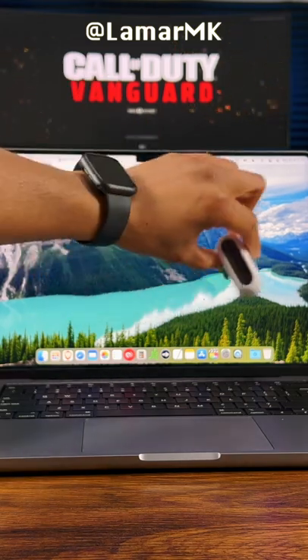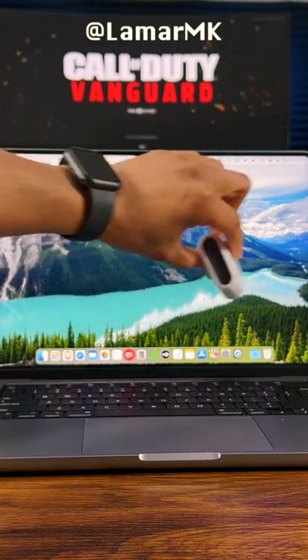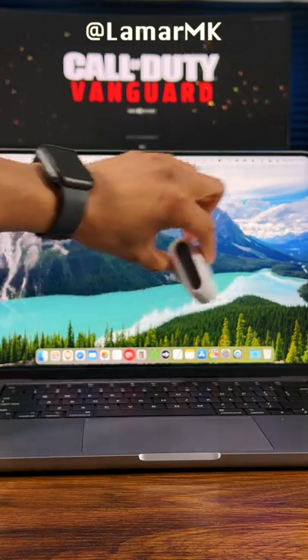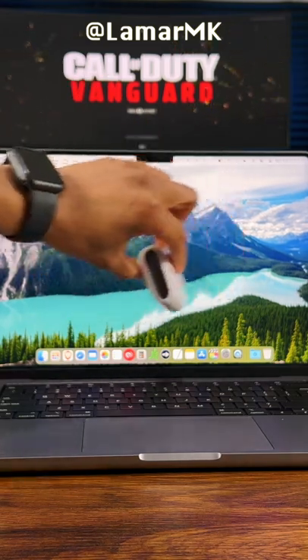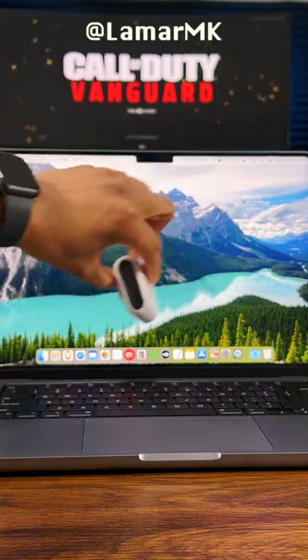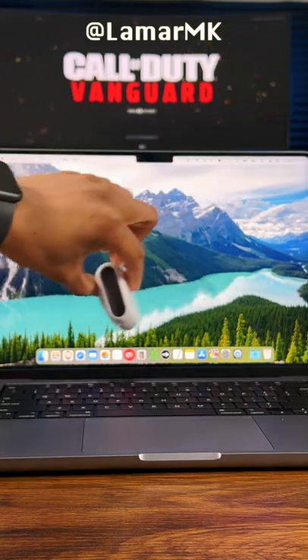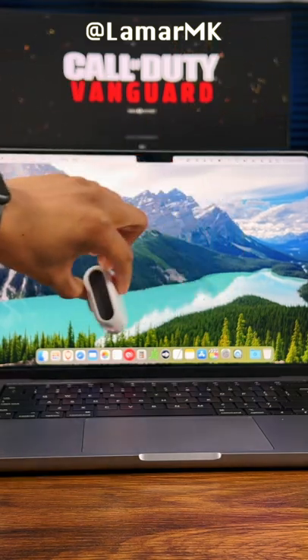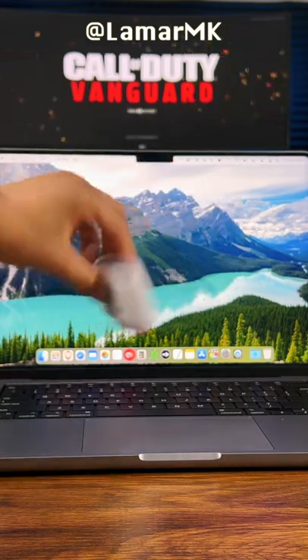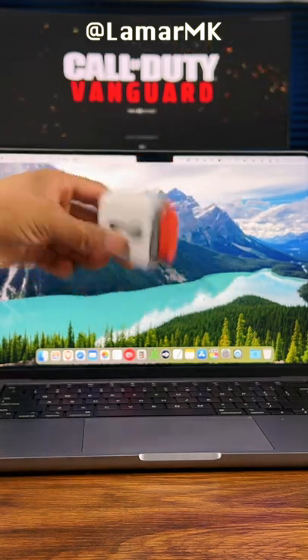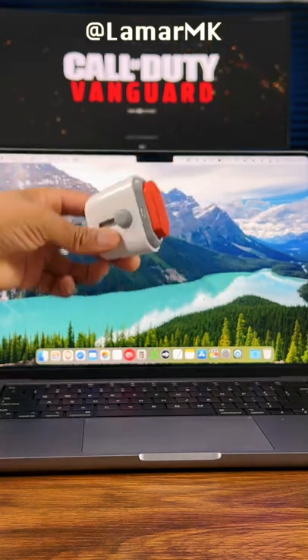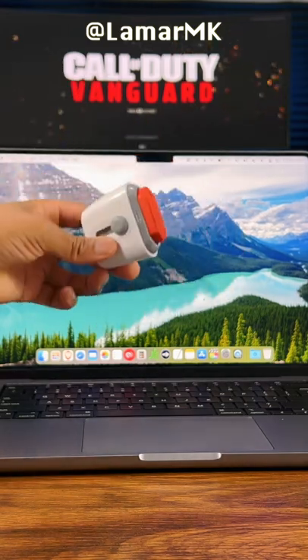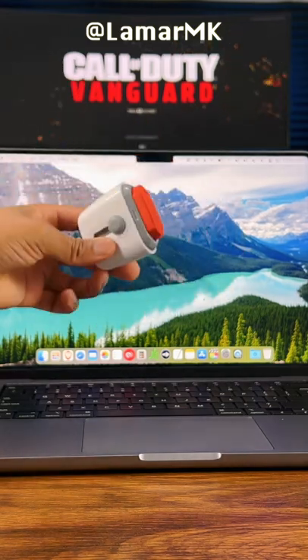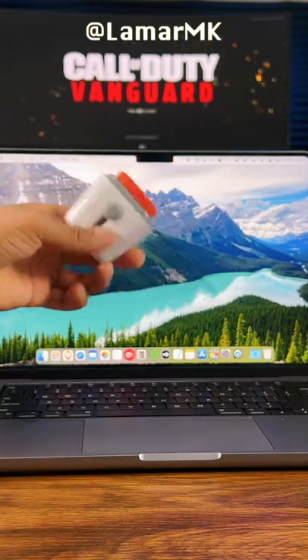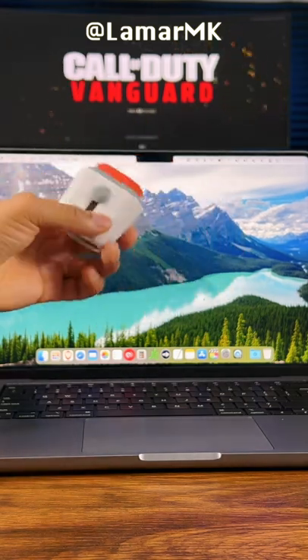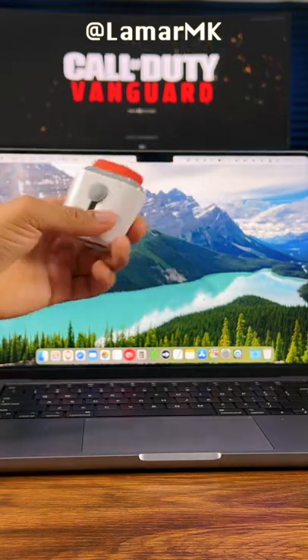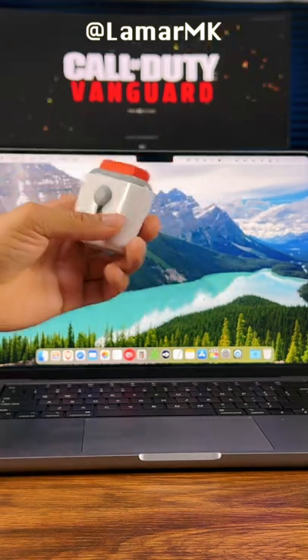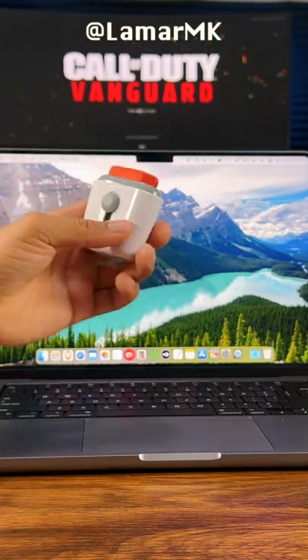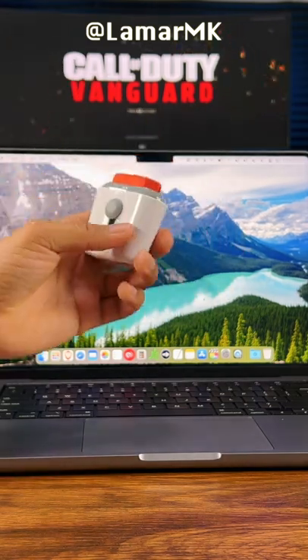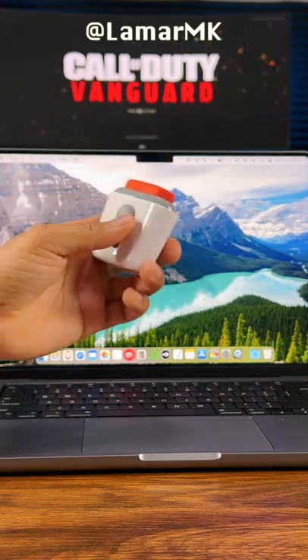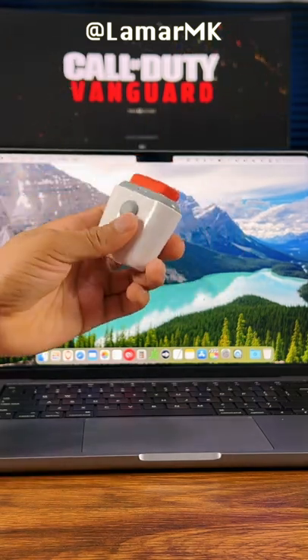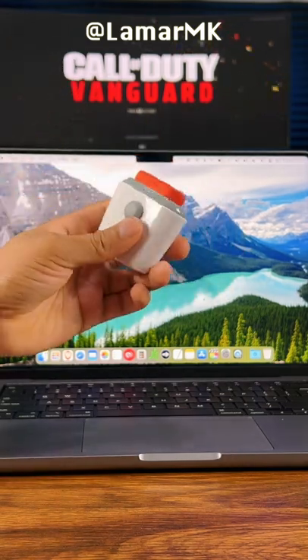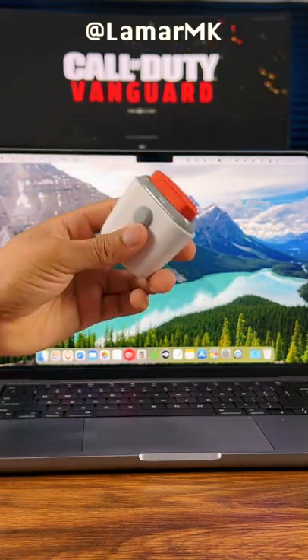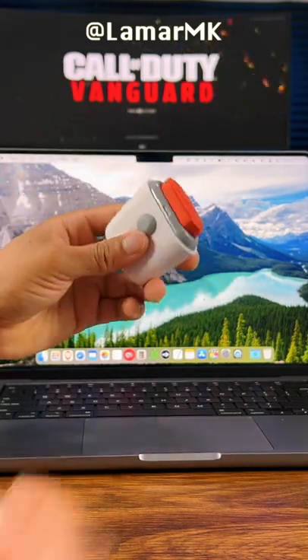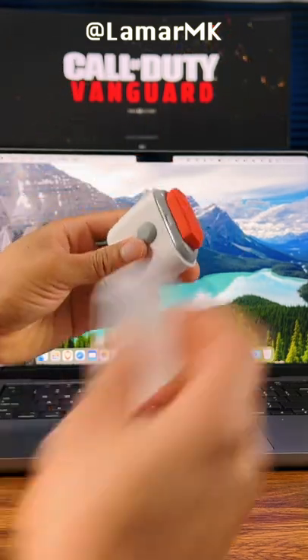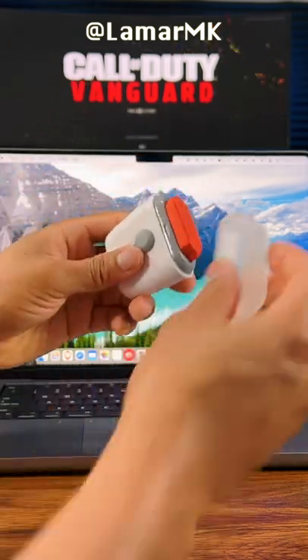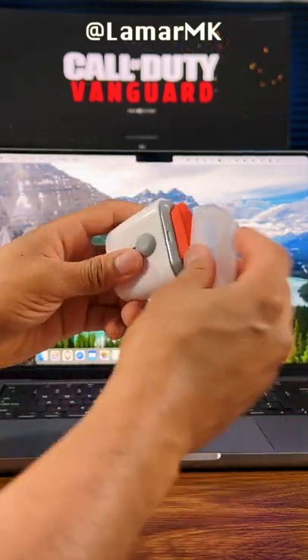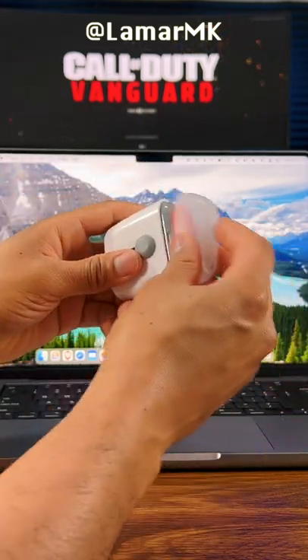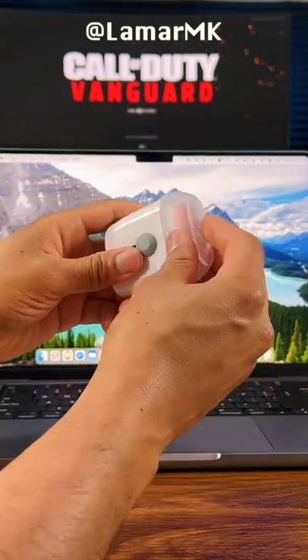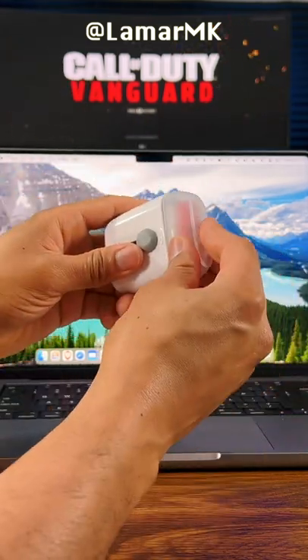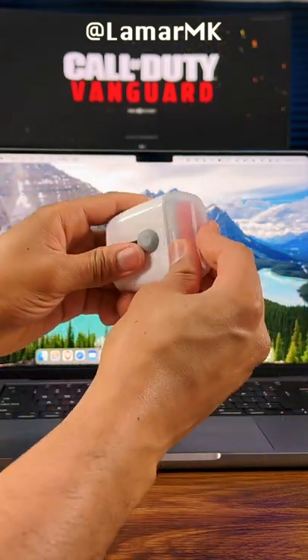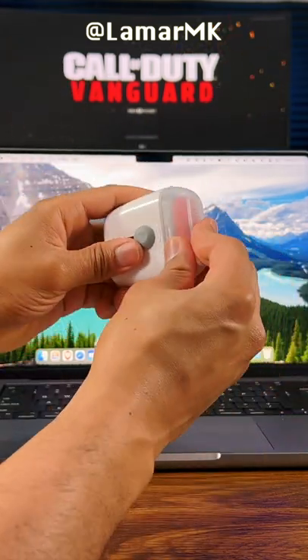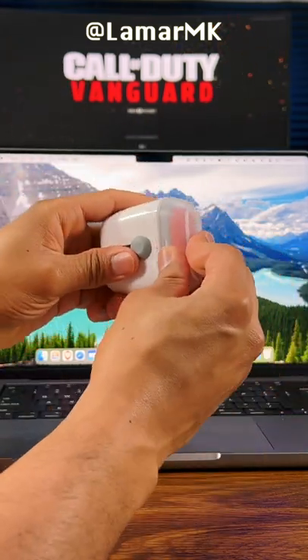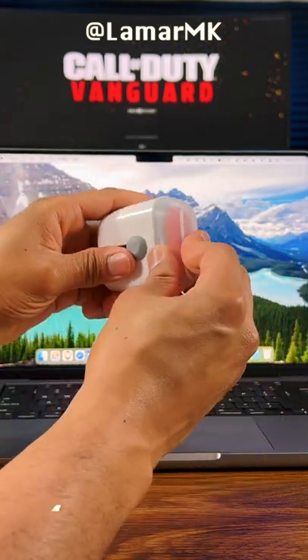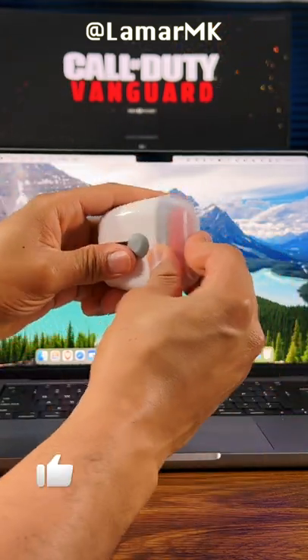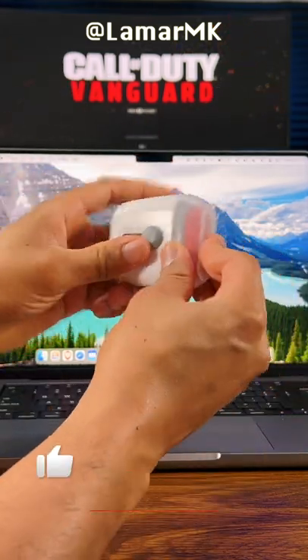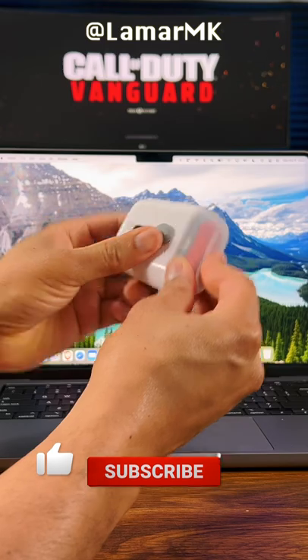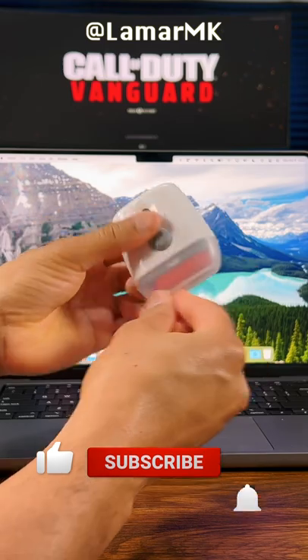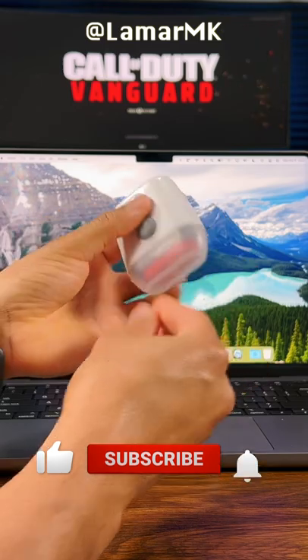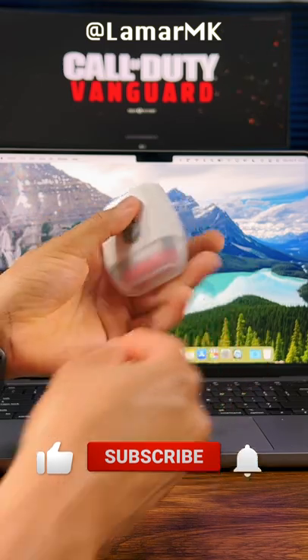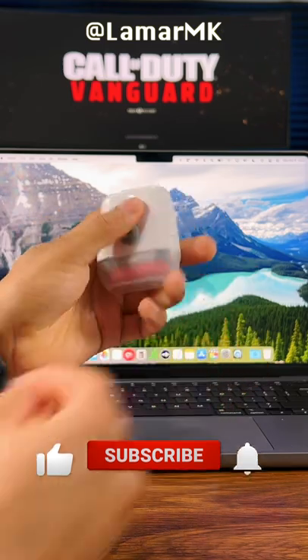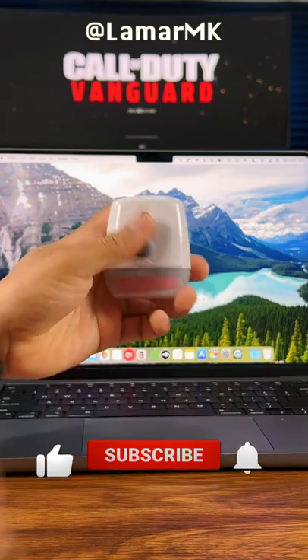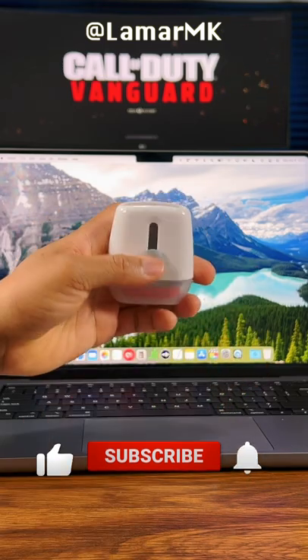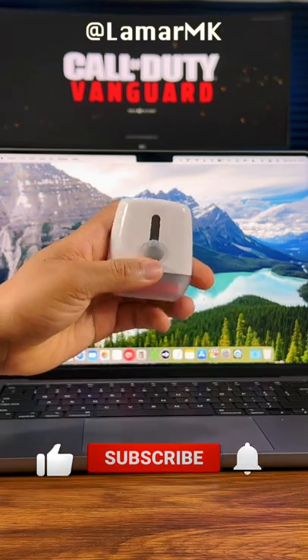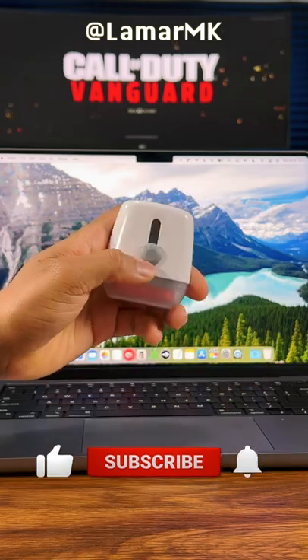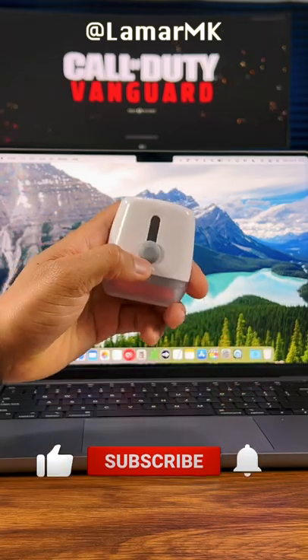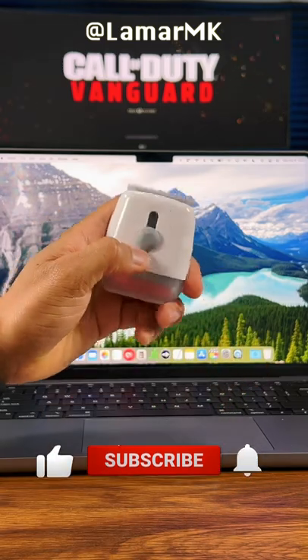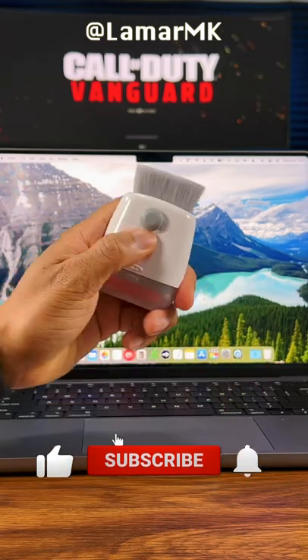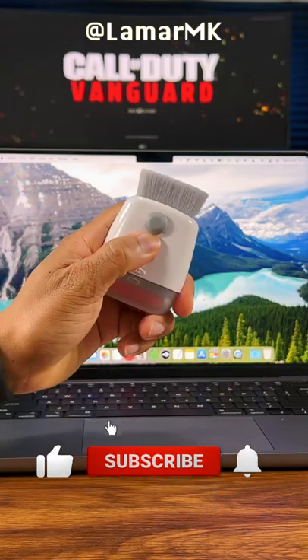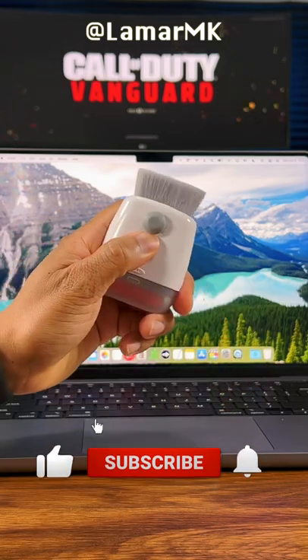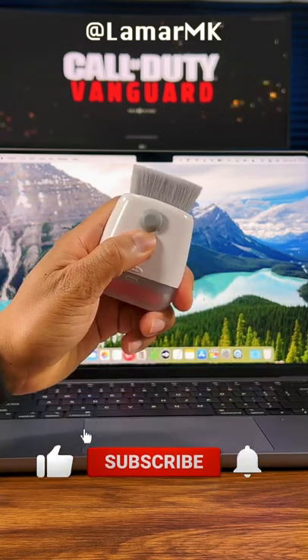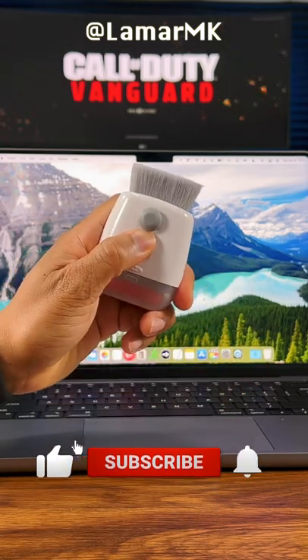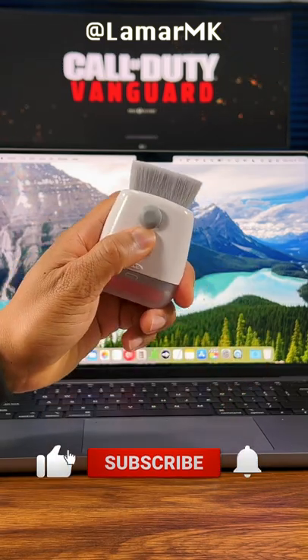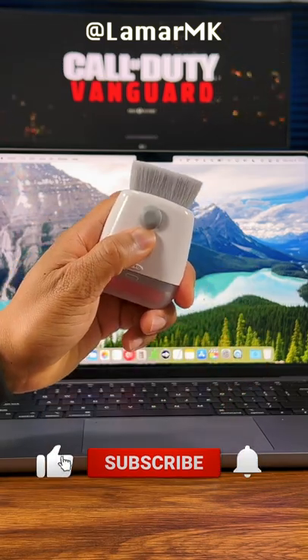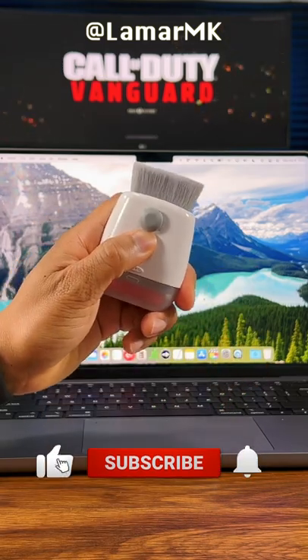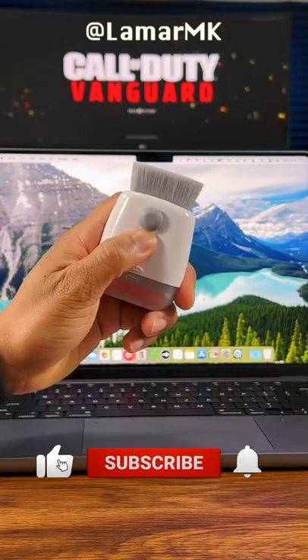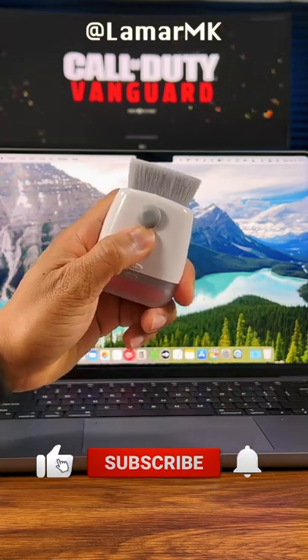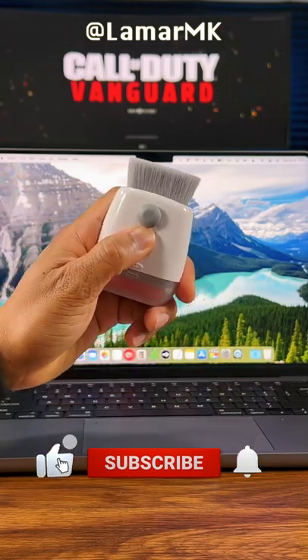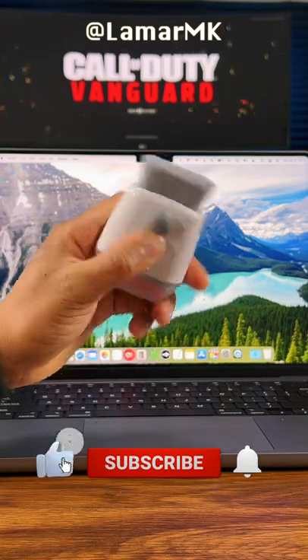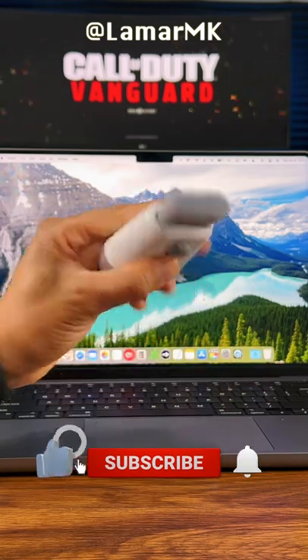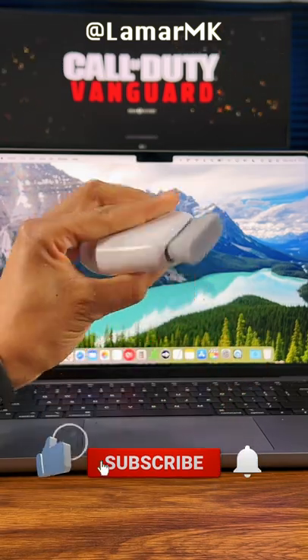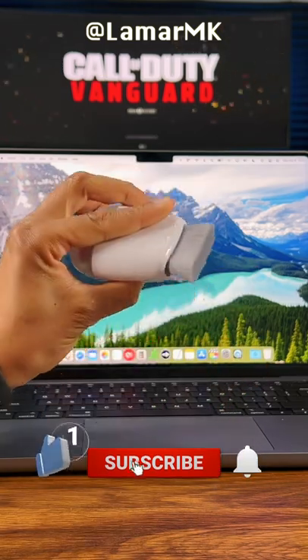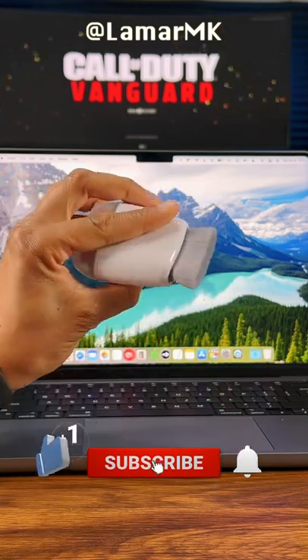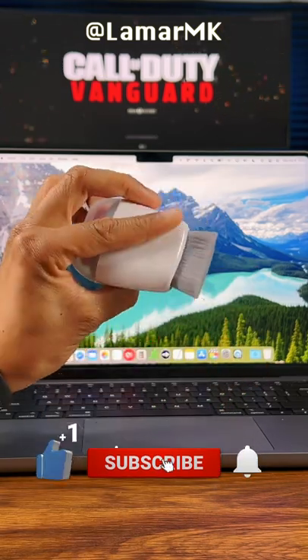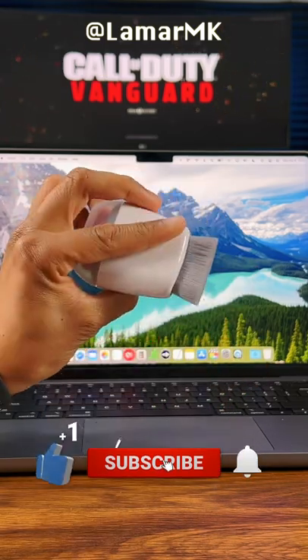On the bottom you have a nice soft brush so you can get rid of dirt on your keyboard or anywhere else, and it works pretty well.